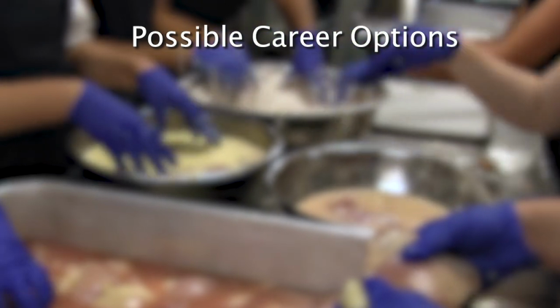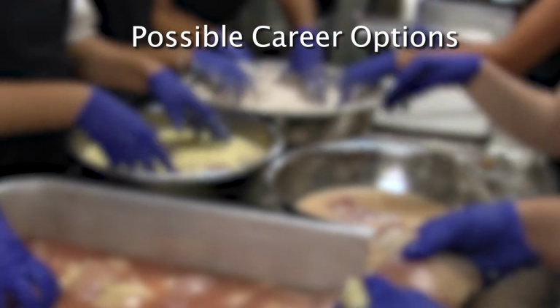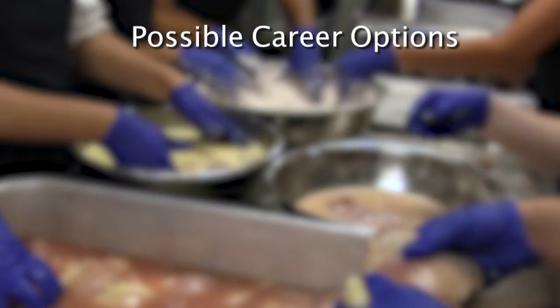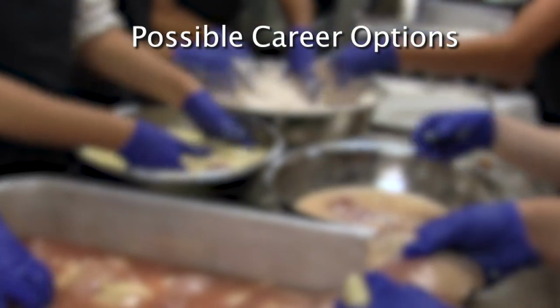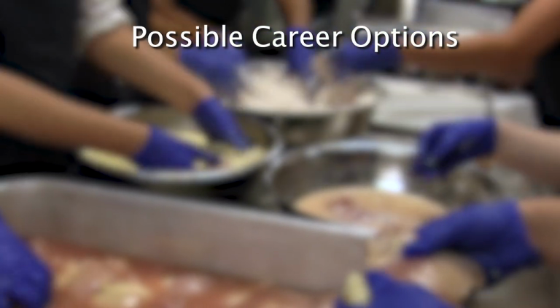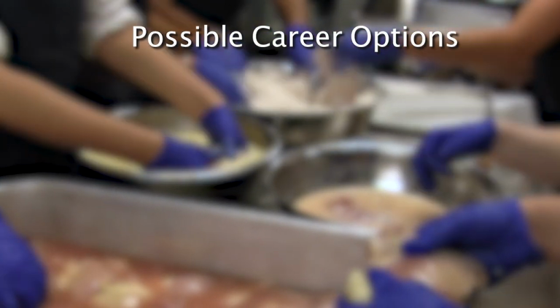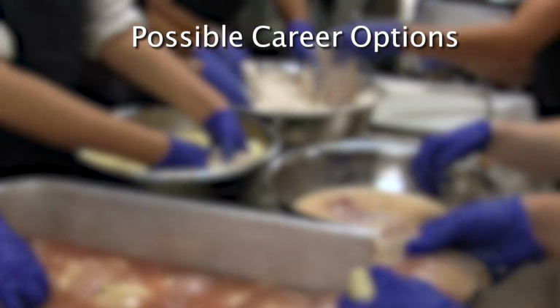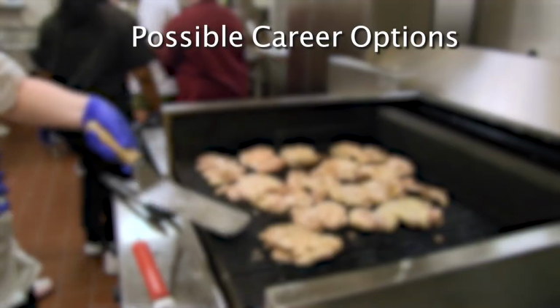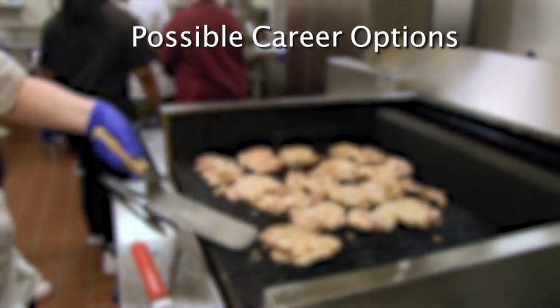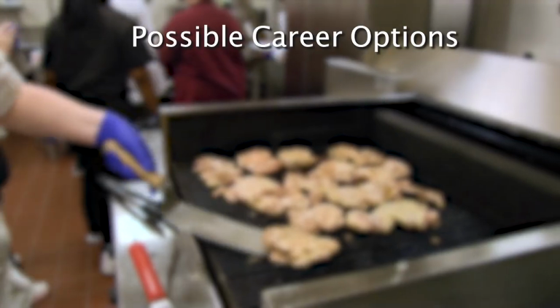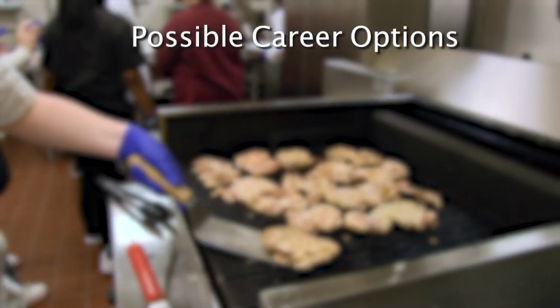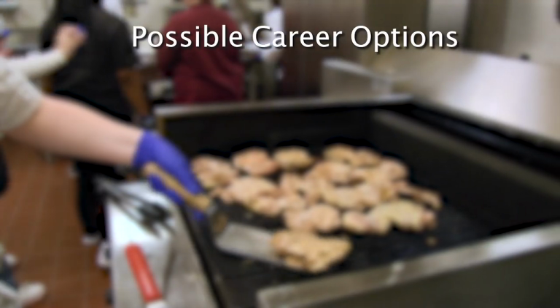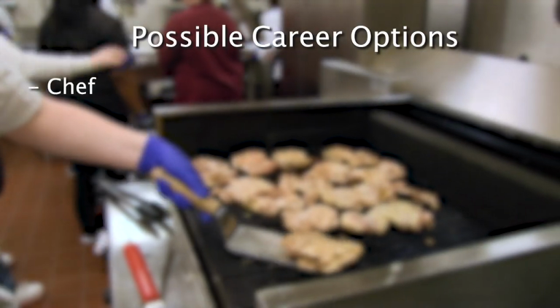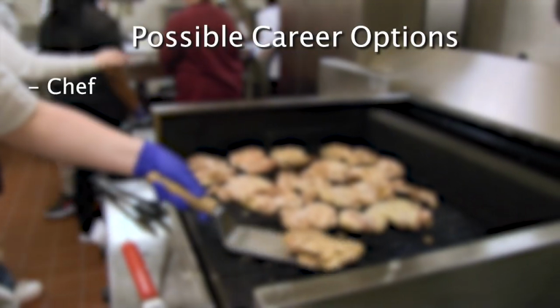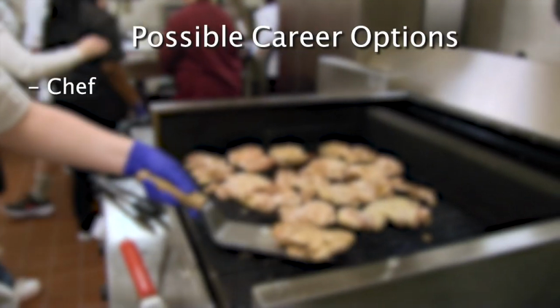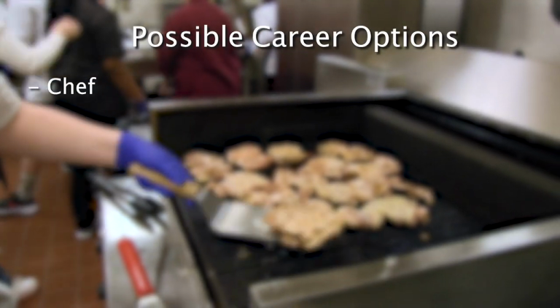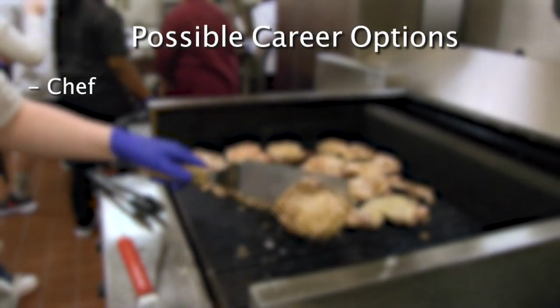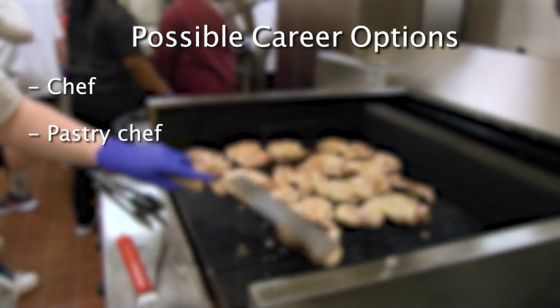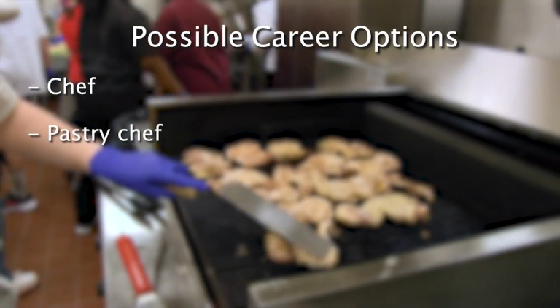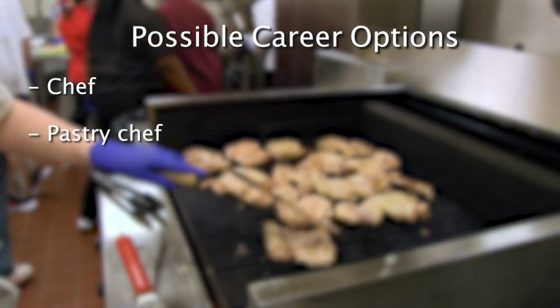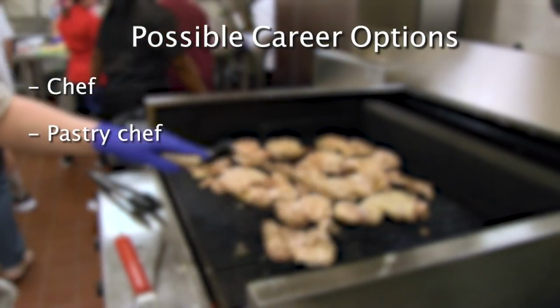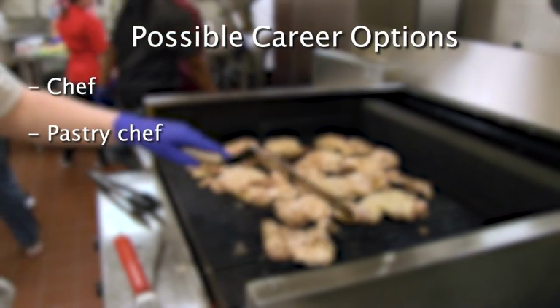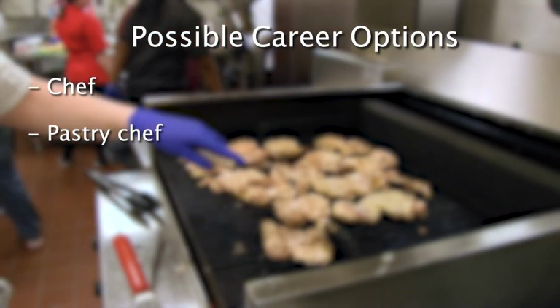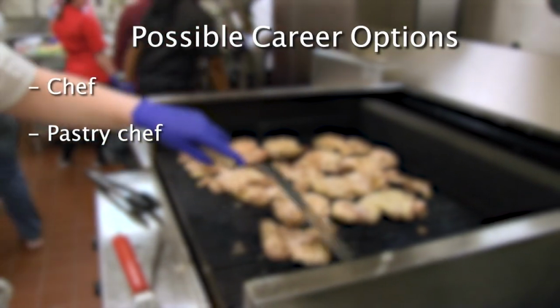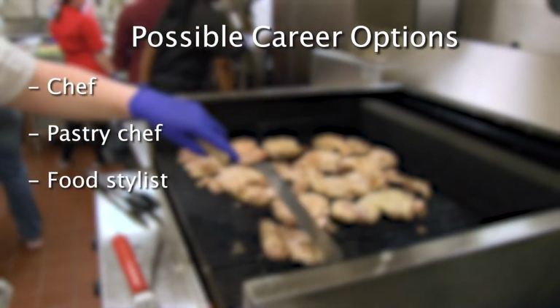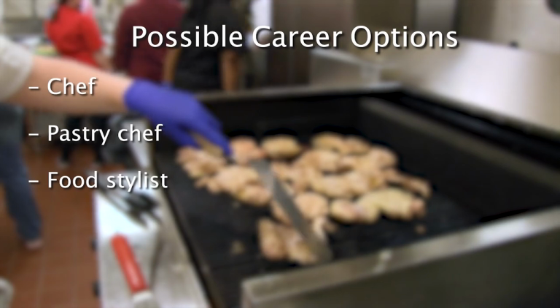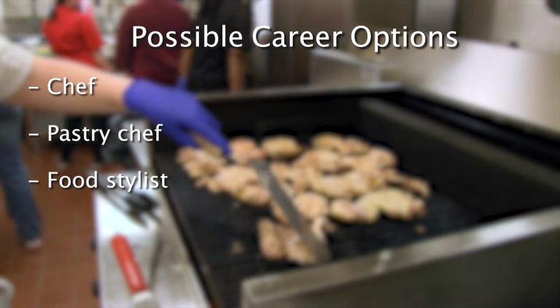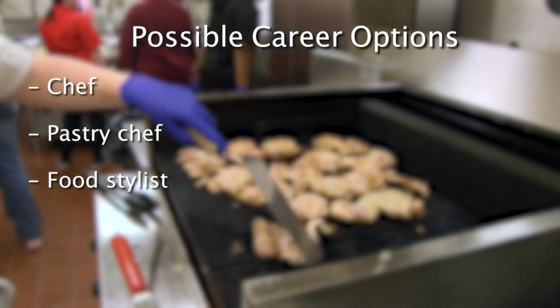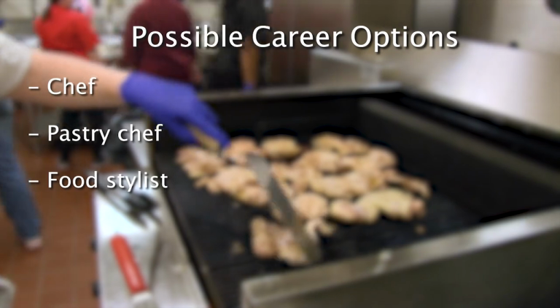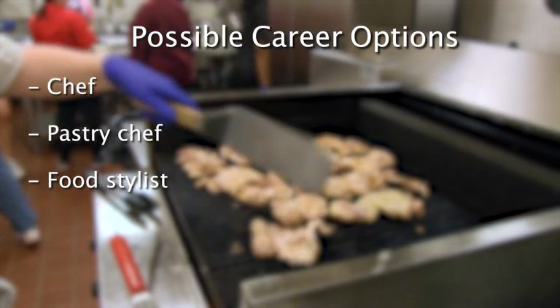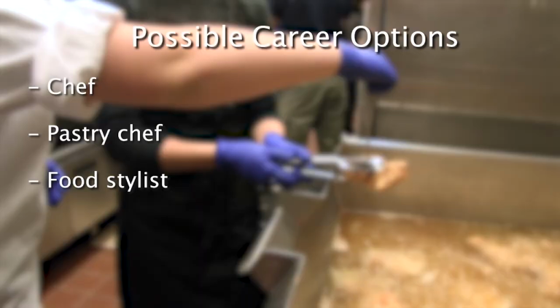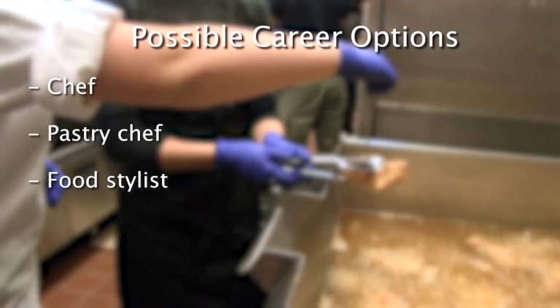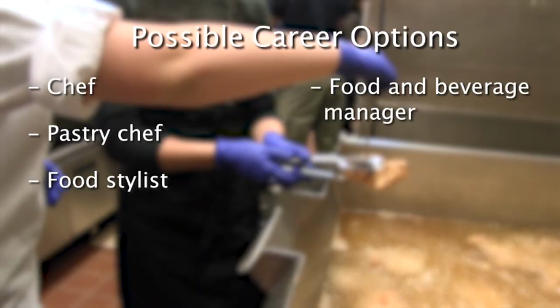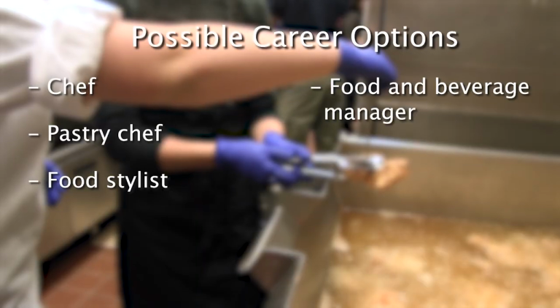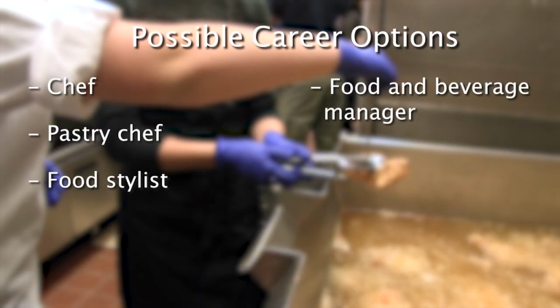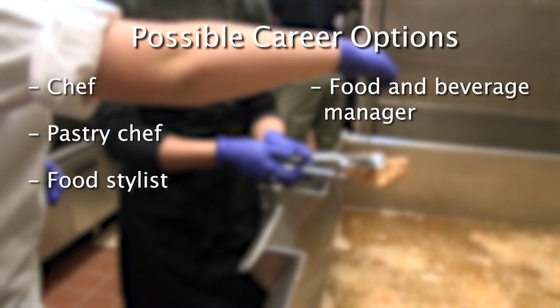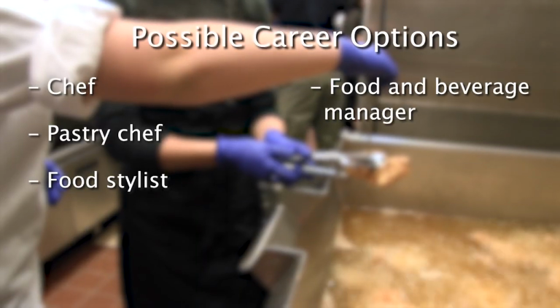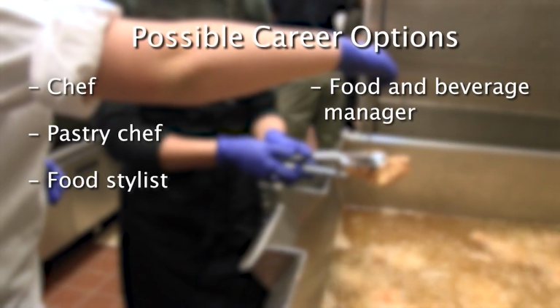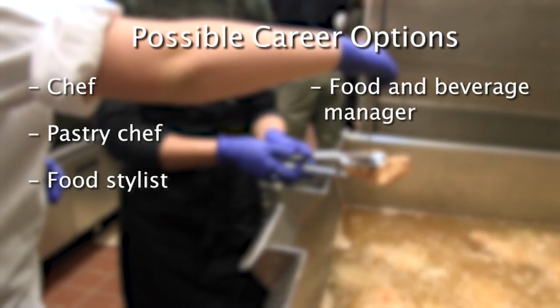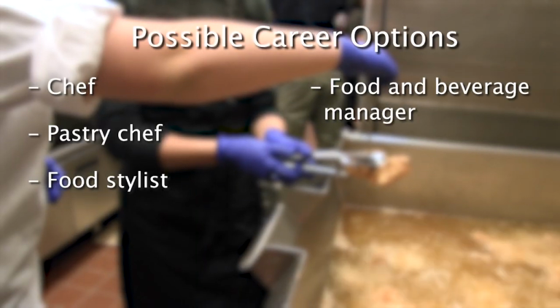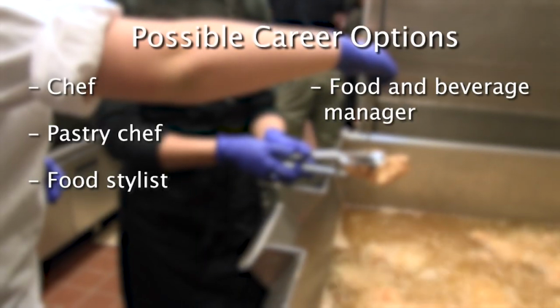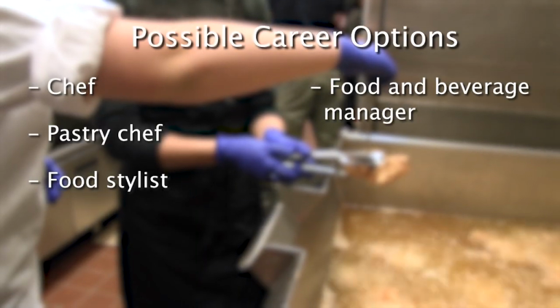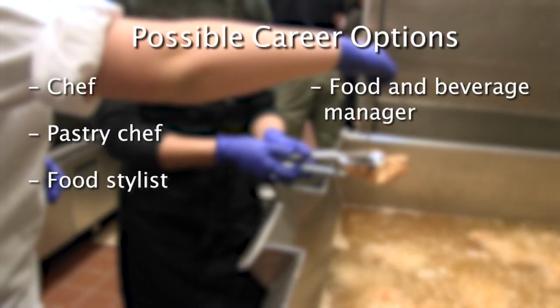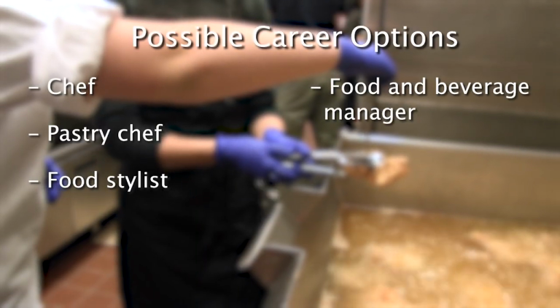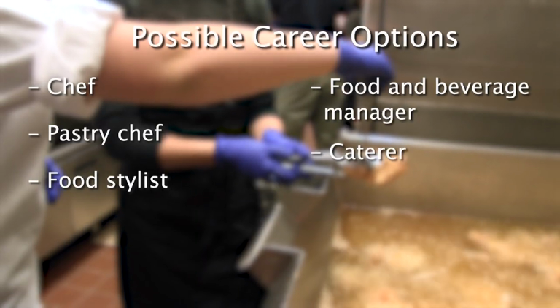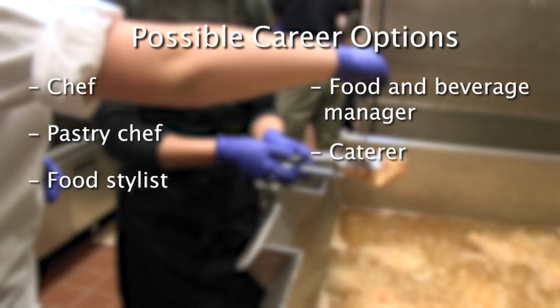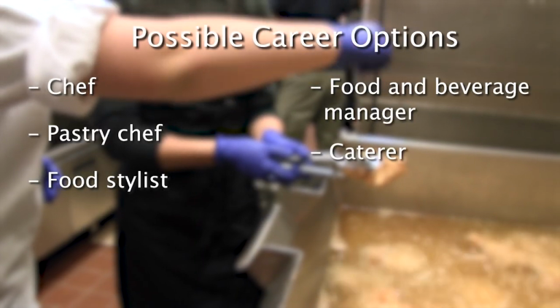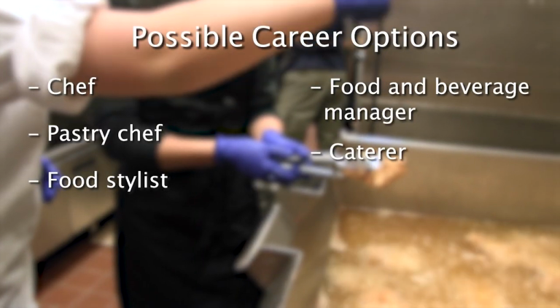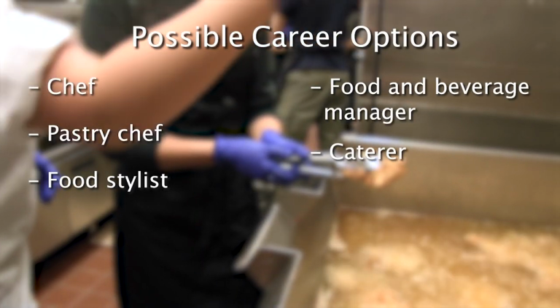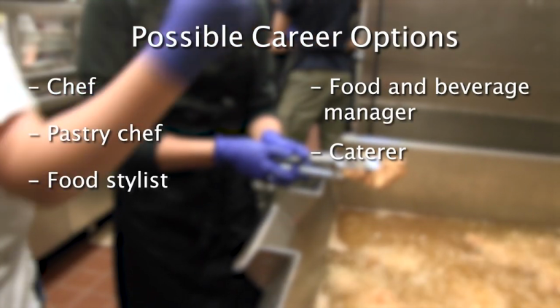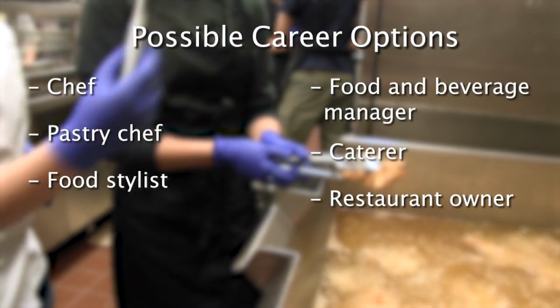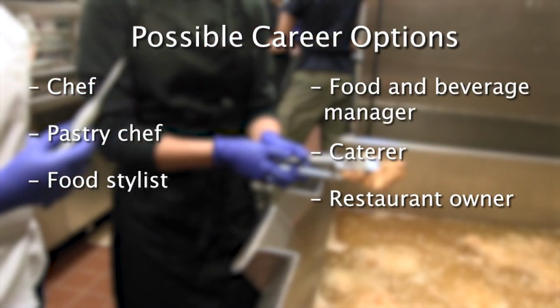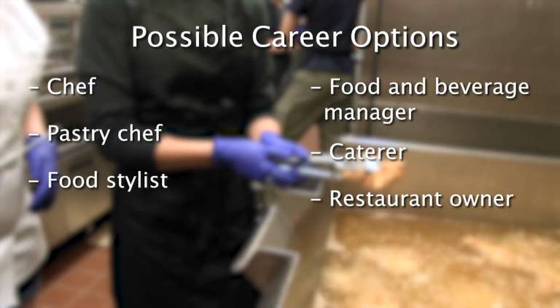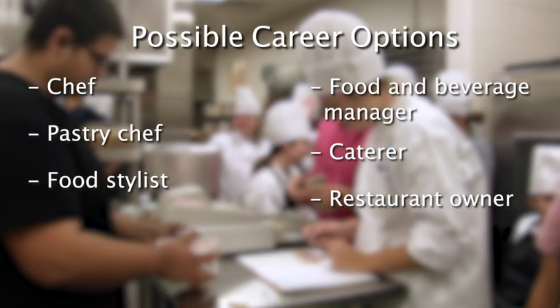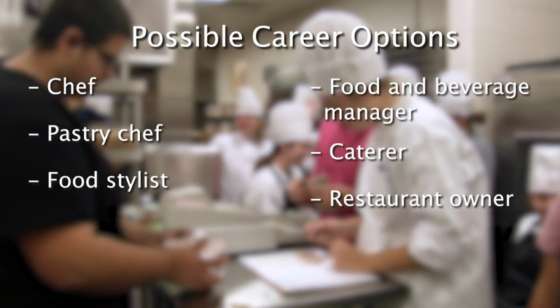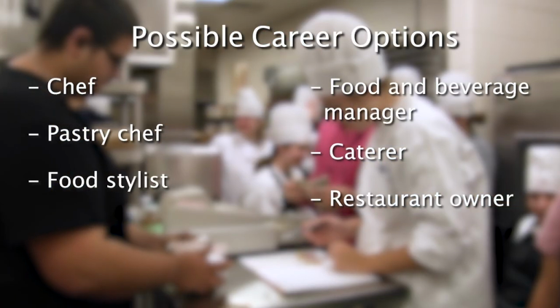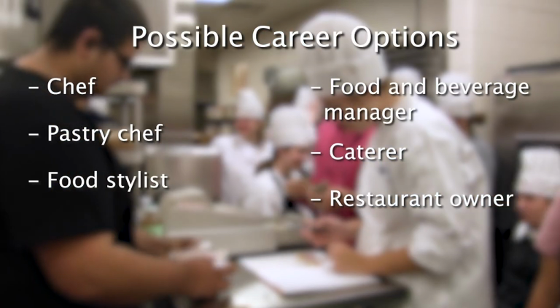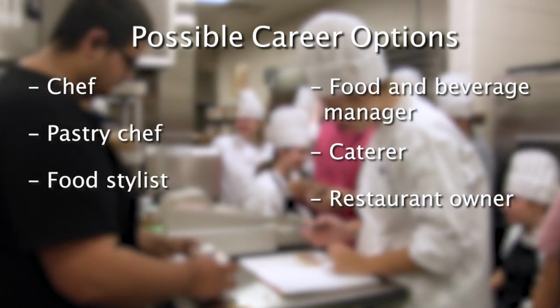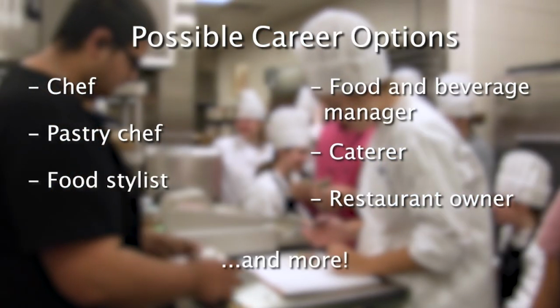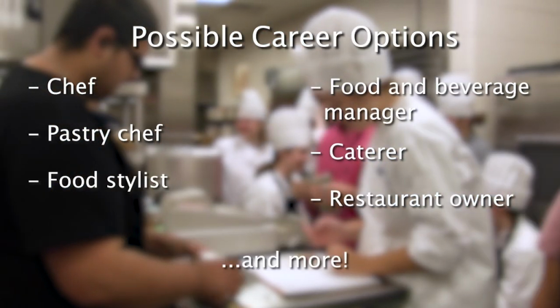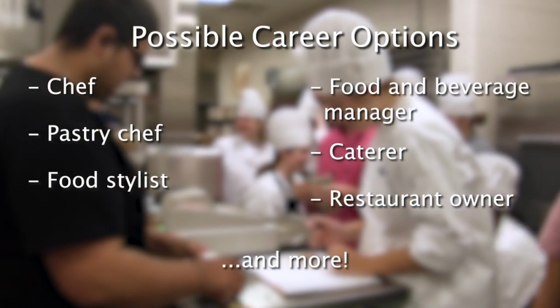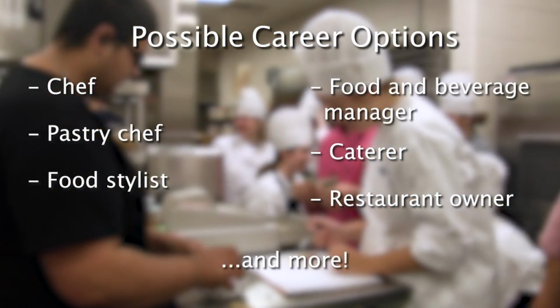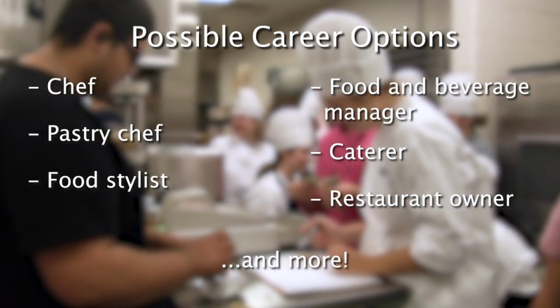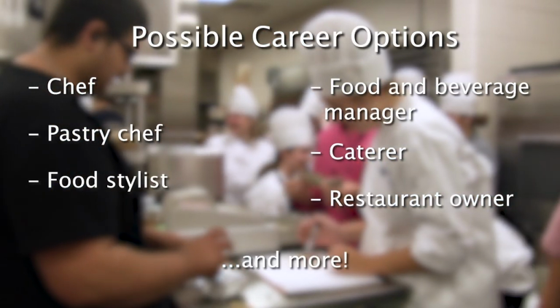Other careers in this field include chef, pastry chef, food stylist, food and beverage manager, caterer, restaurant owner, and more.